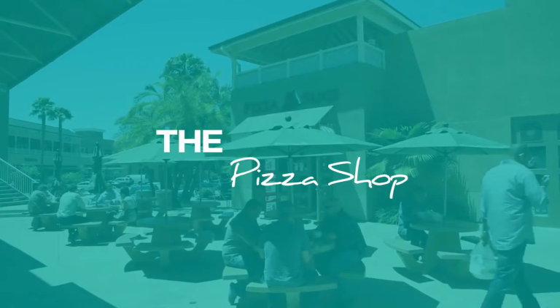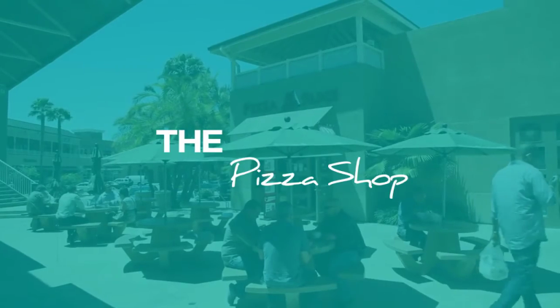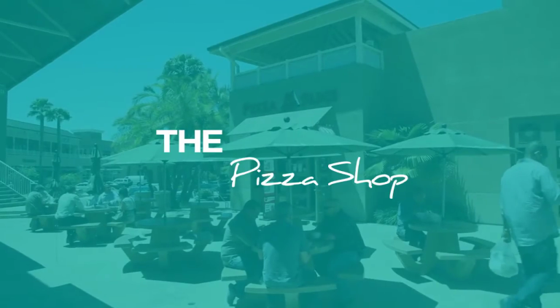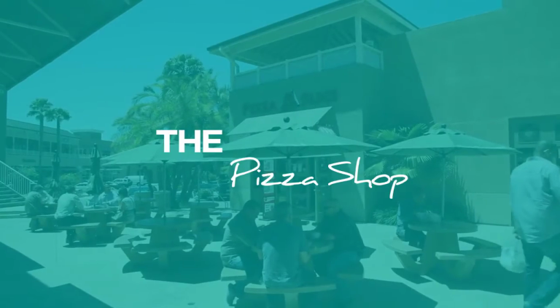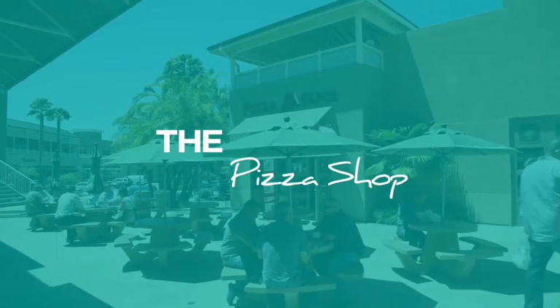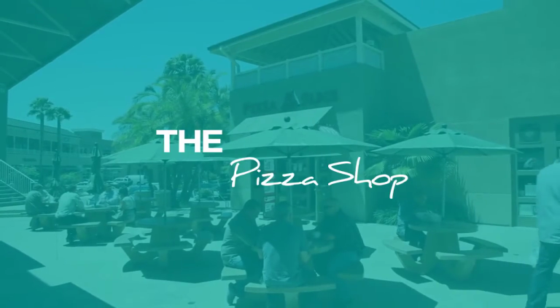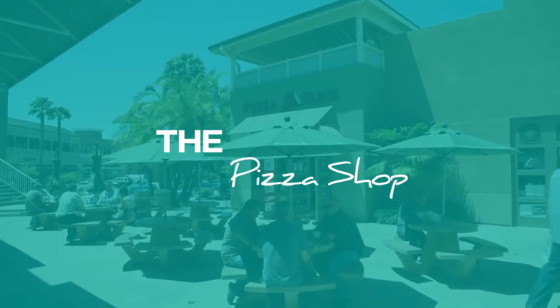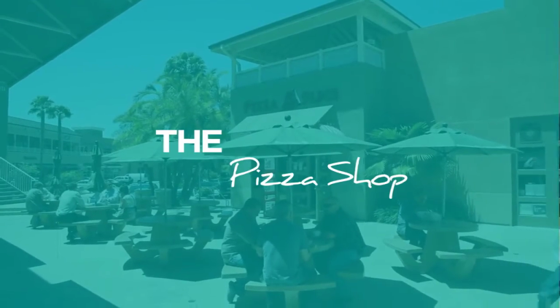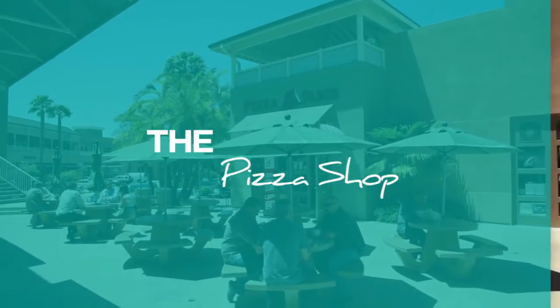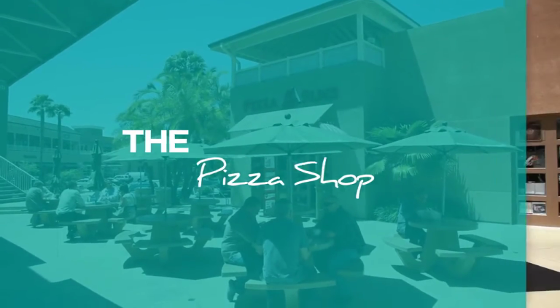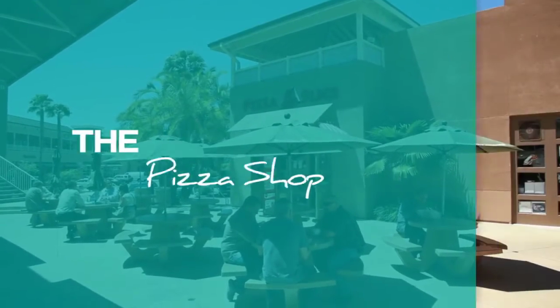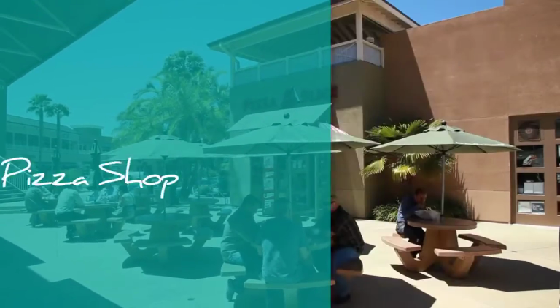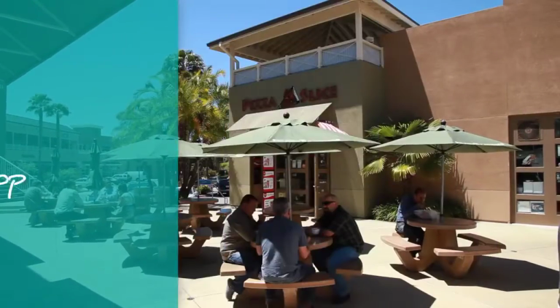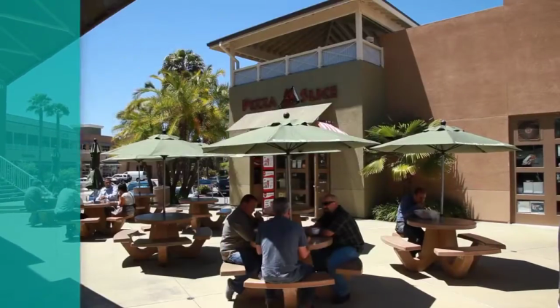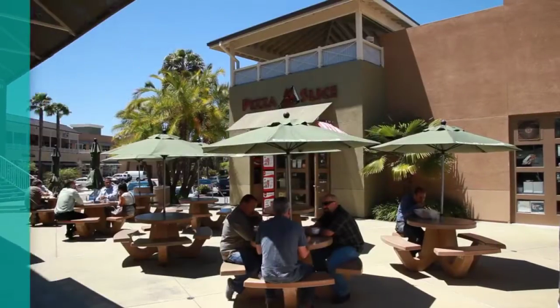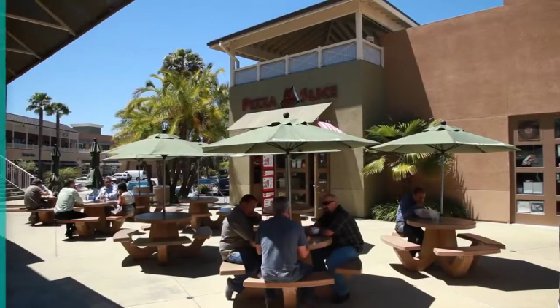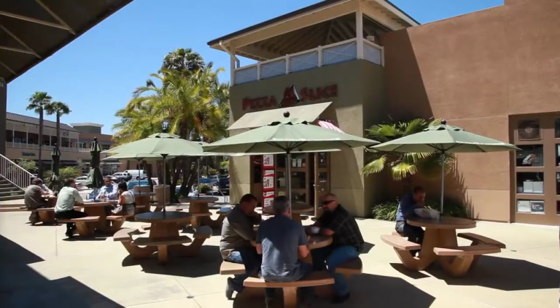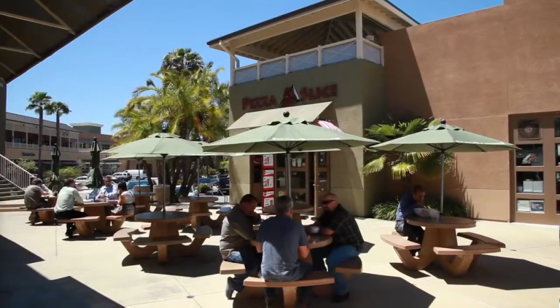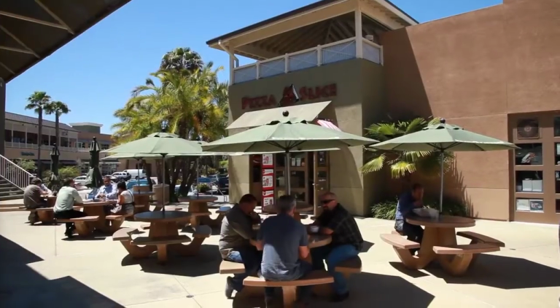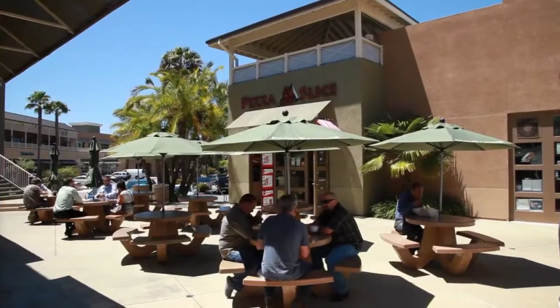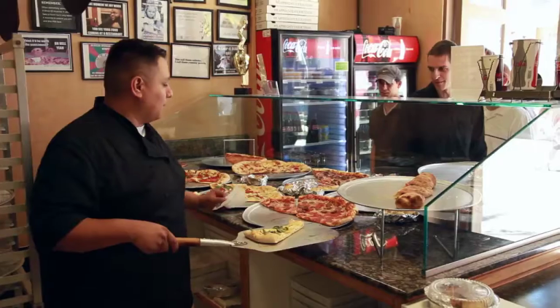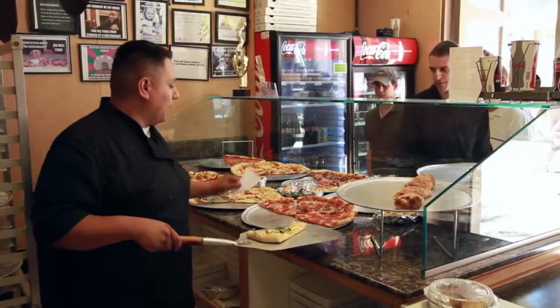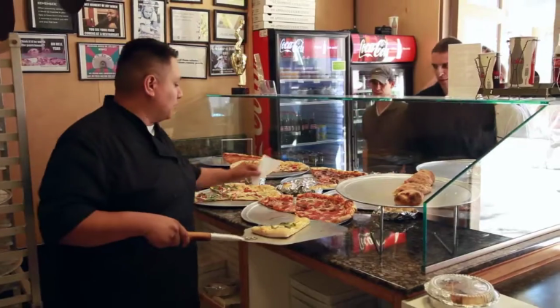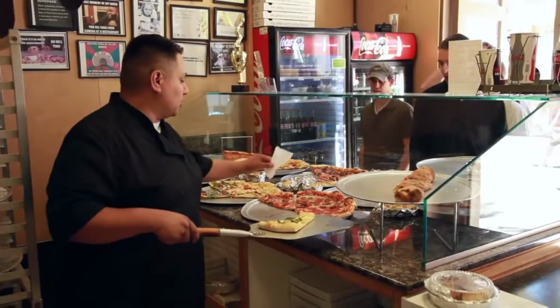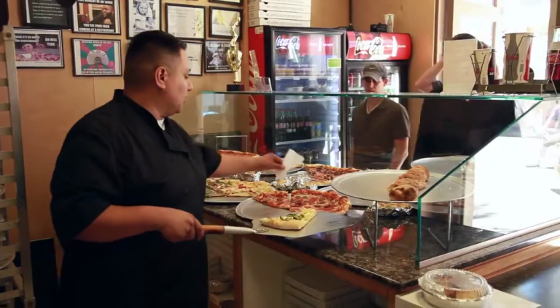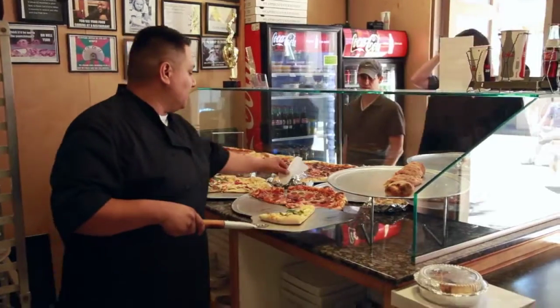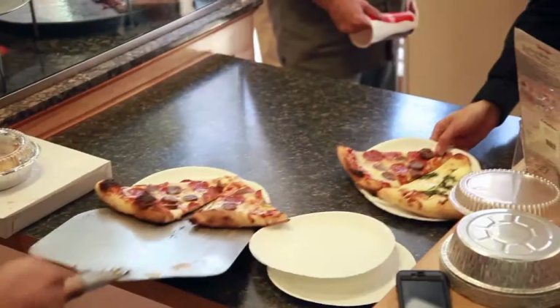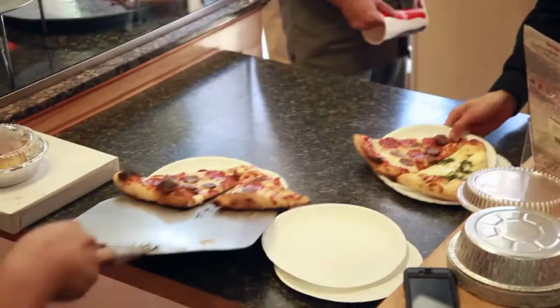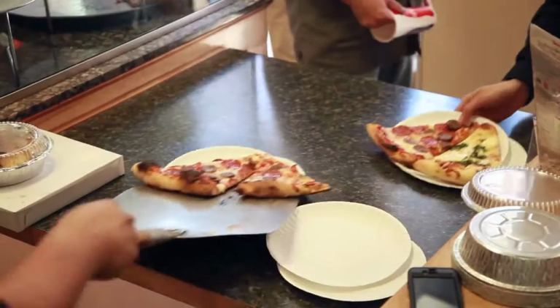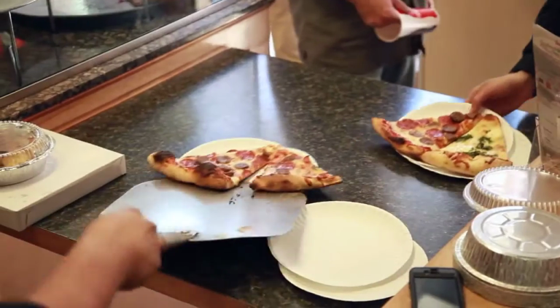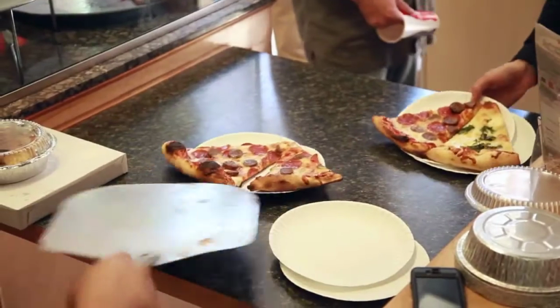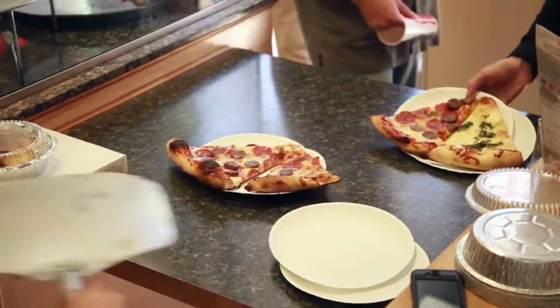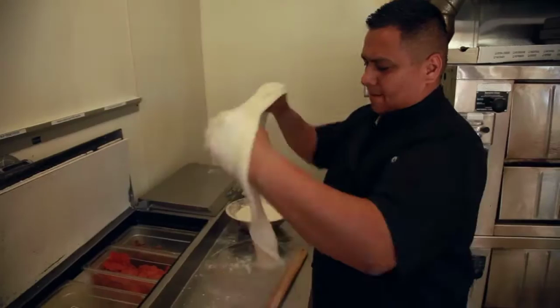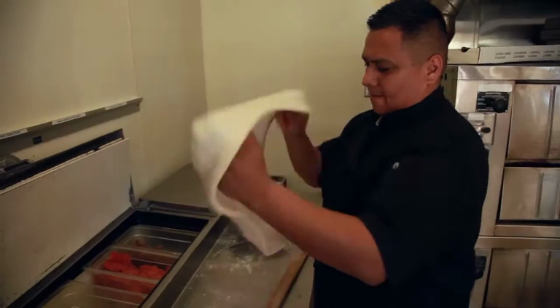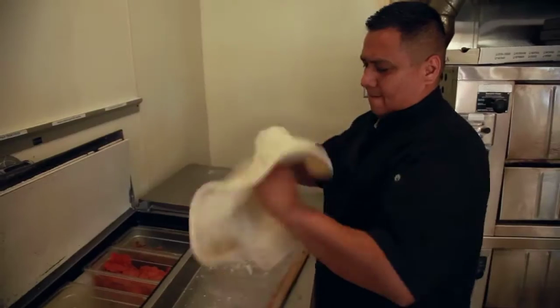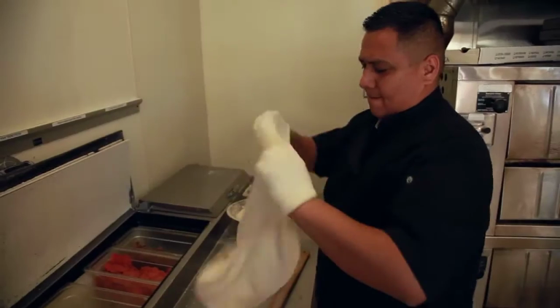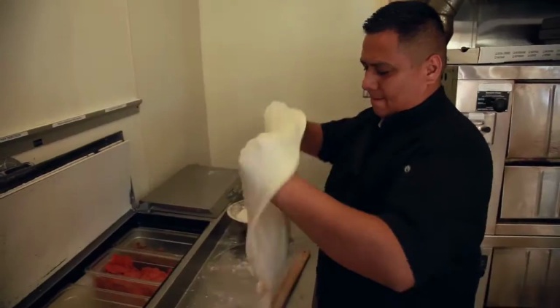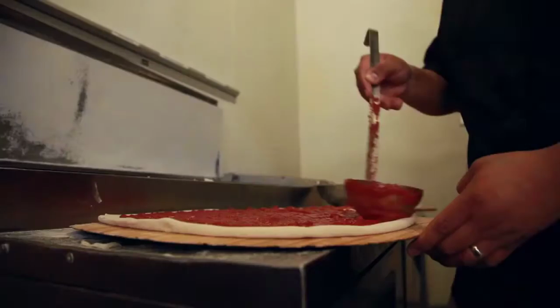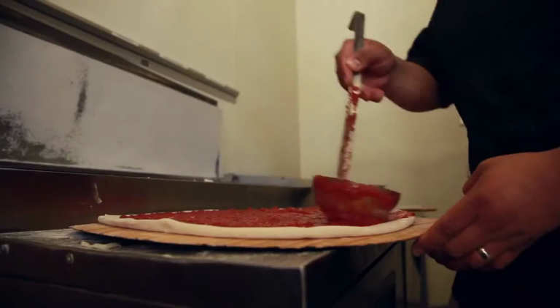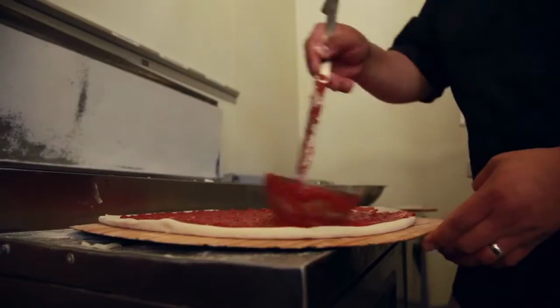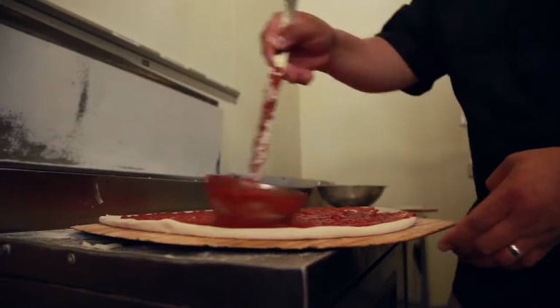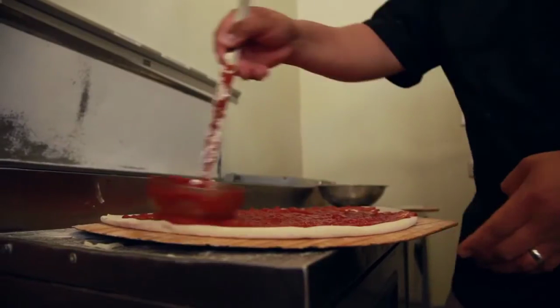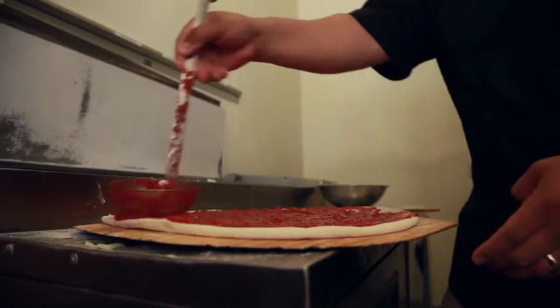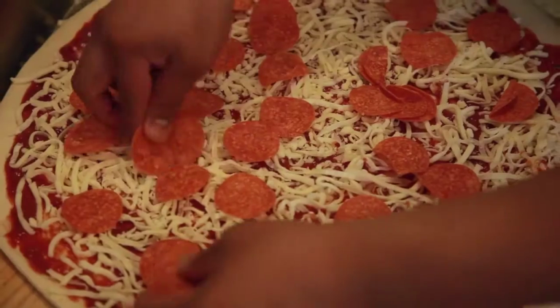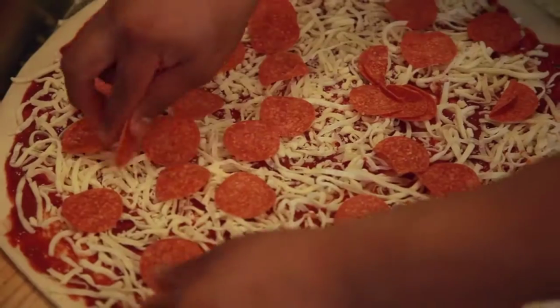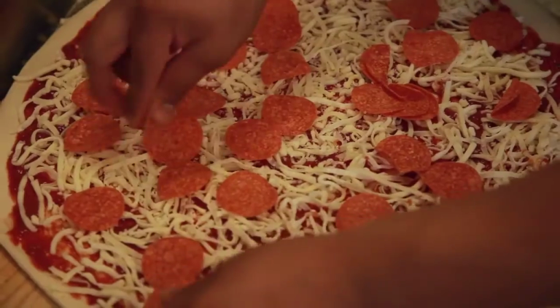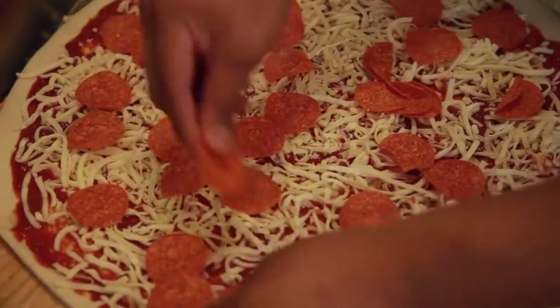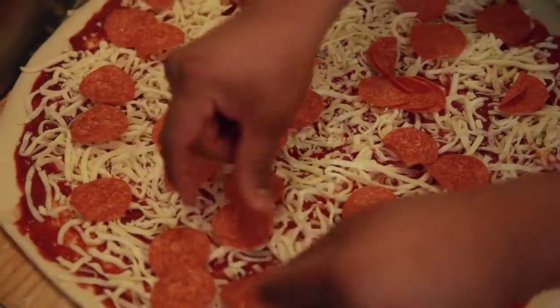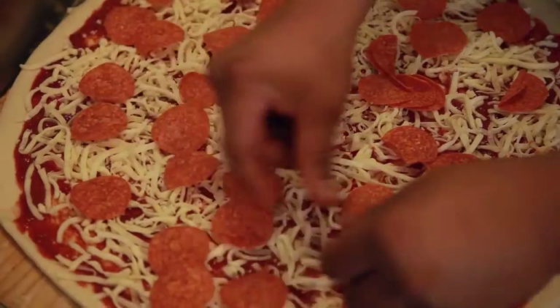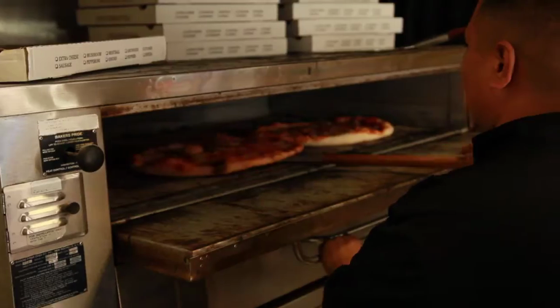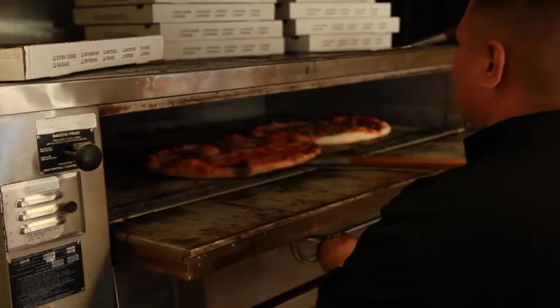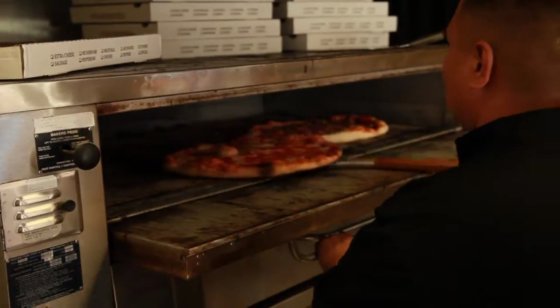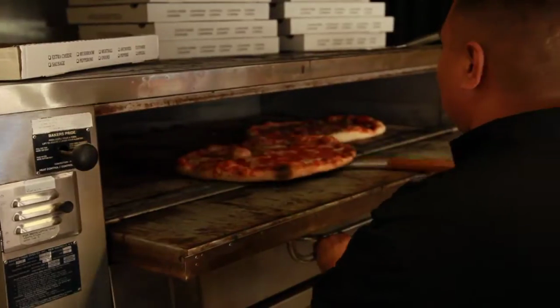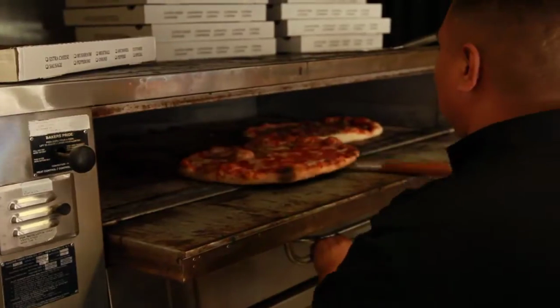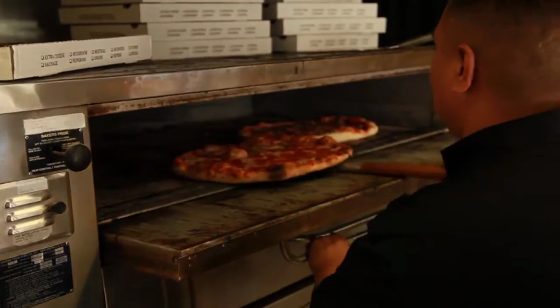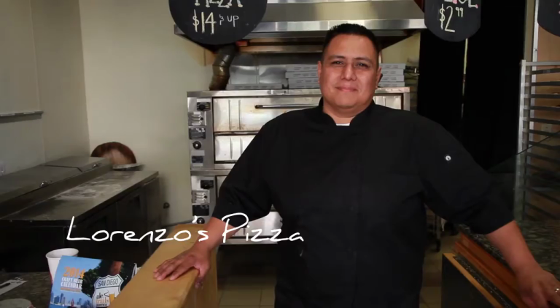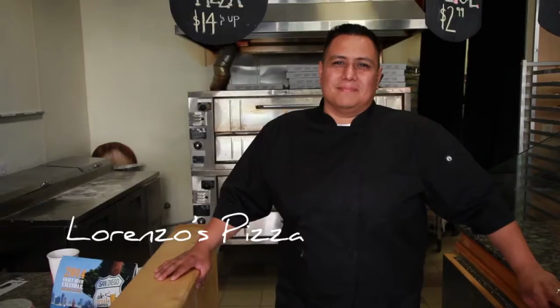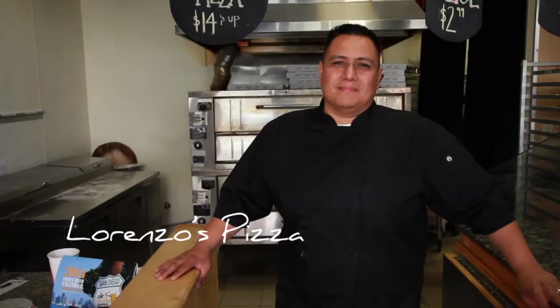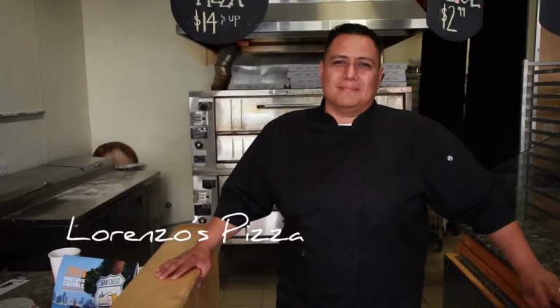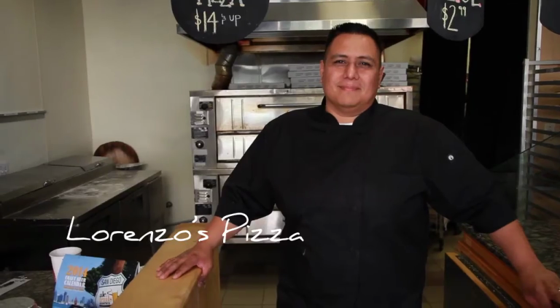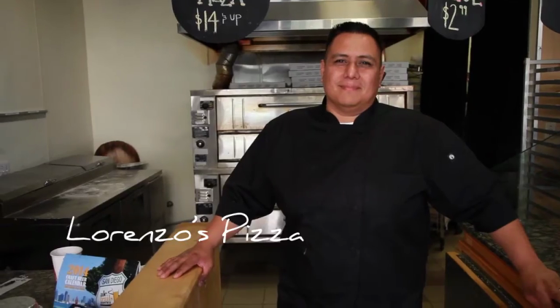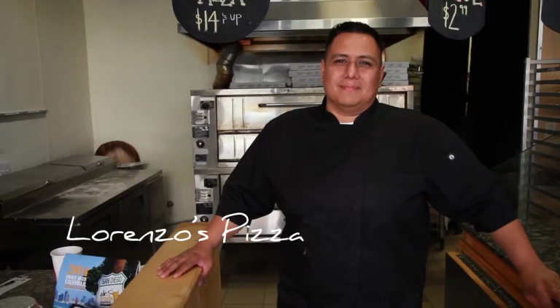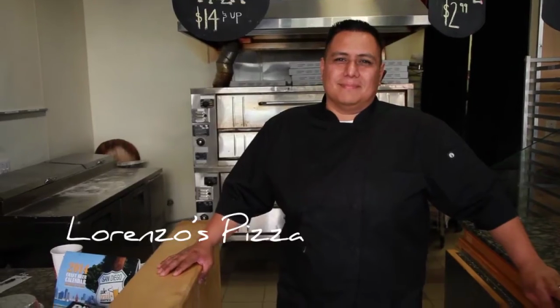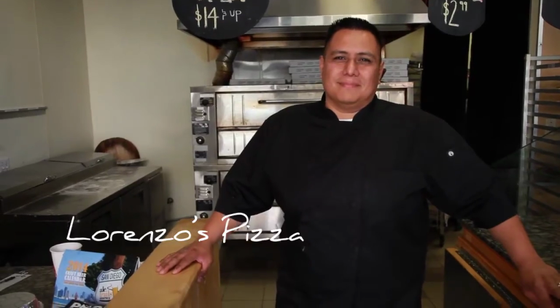It's a New York style pizza place, pizza by the slice. It's a little bit of Jersey, little bit of New York in the sauce and the dough.